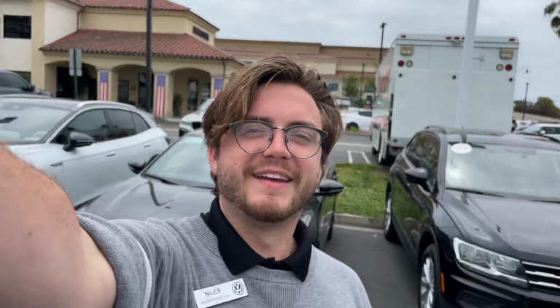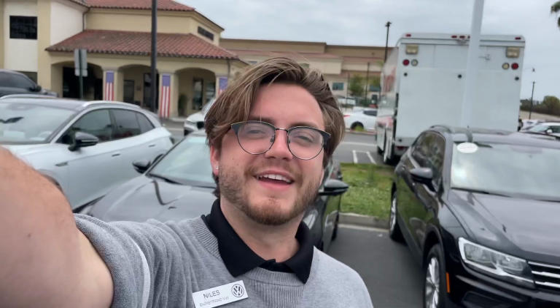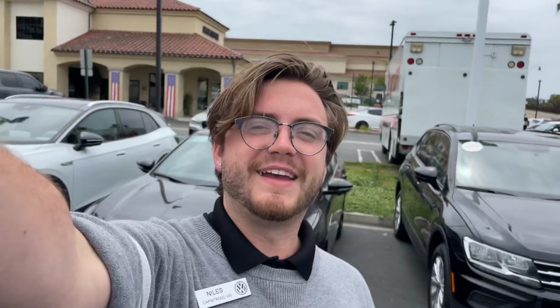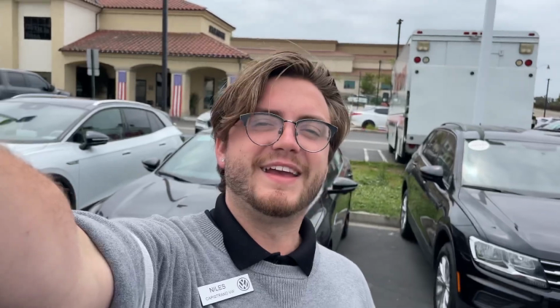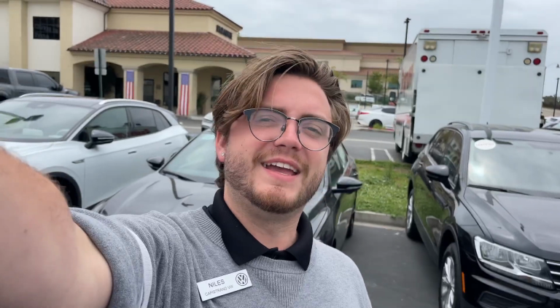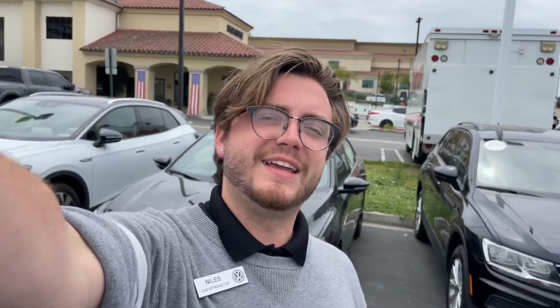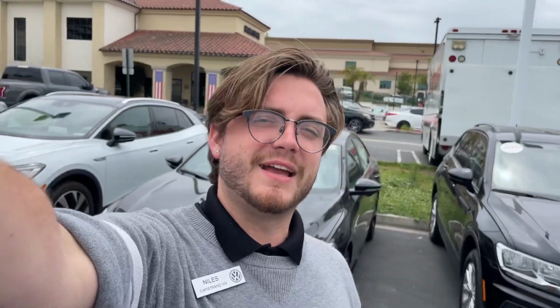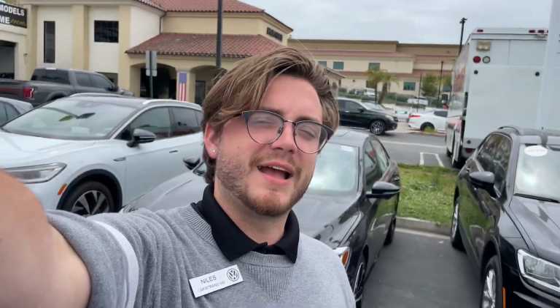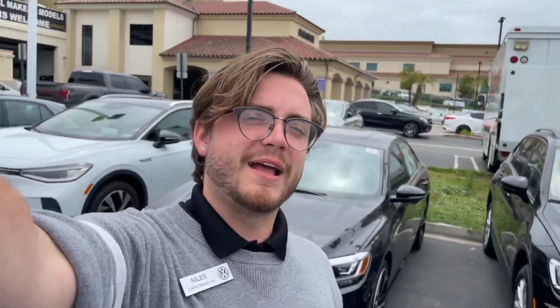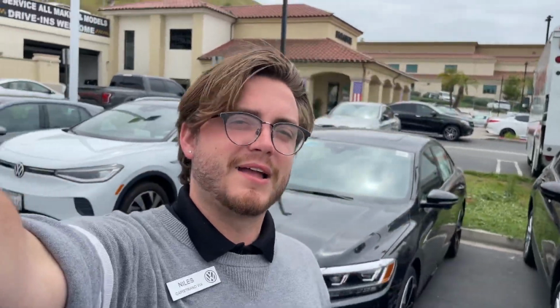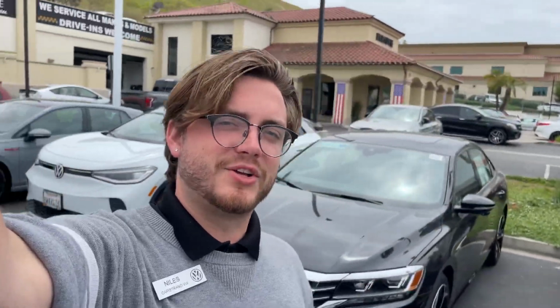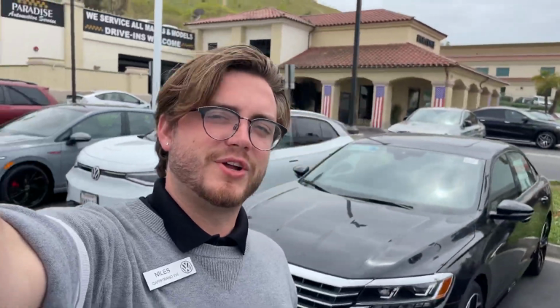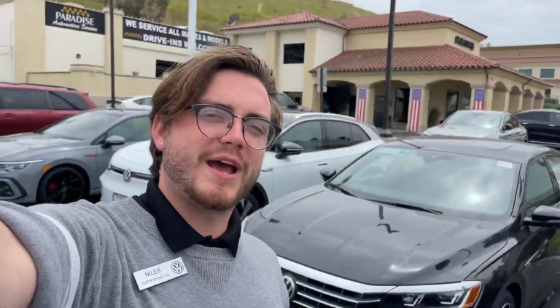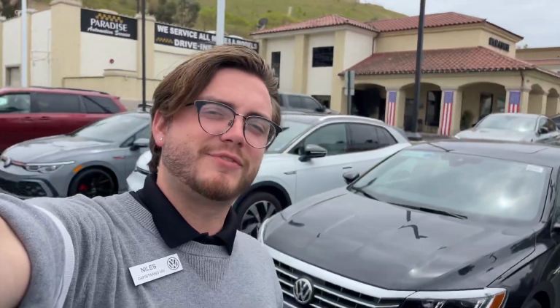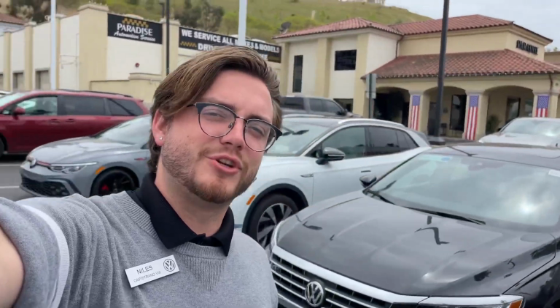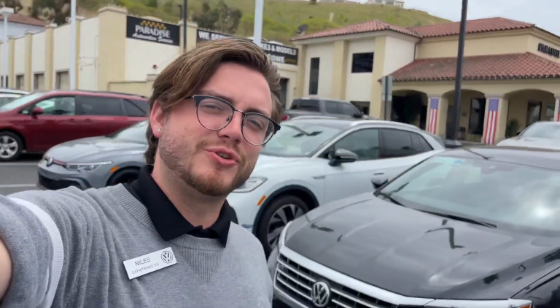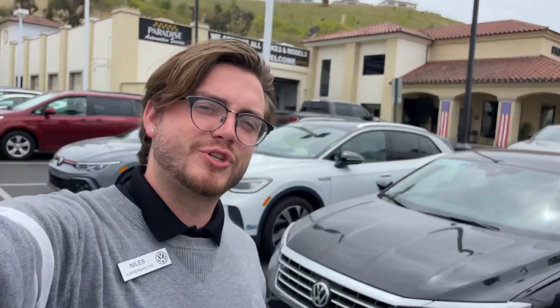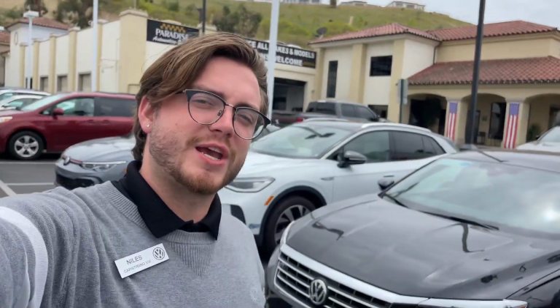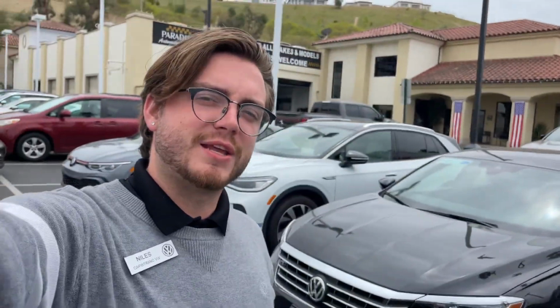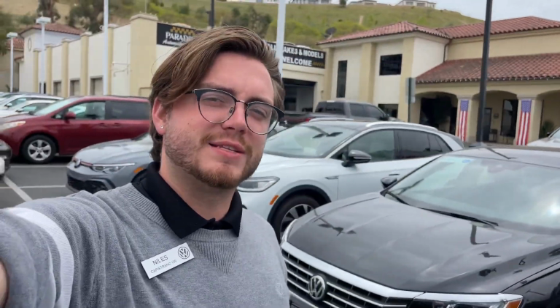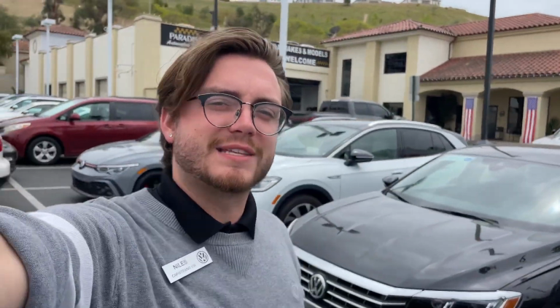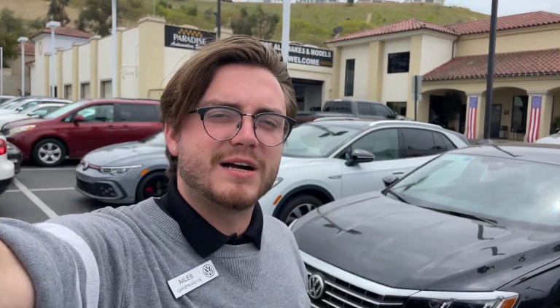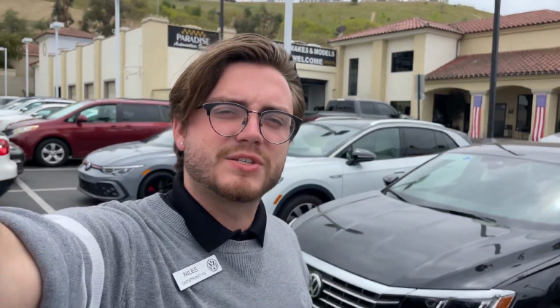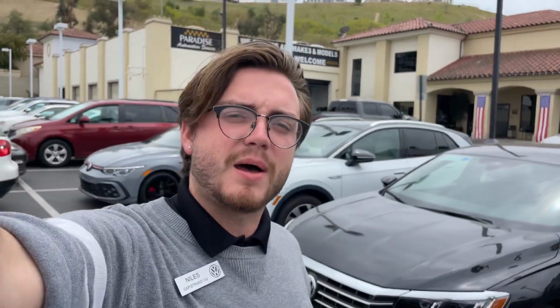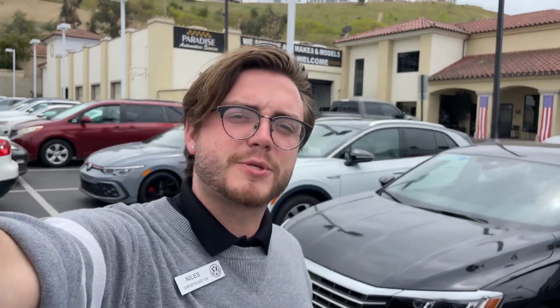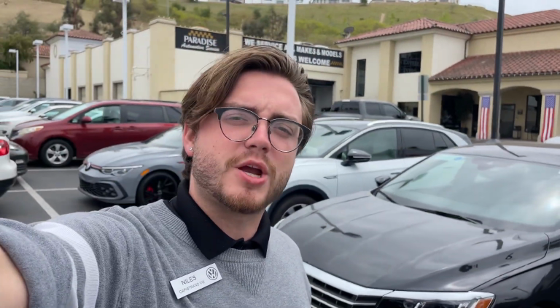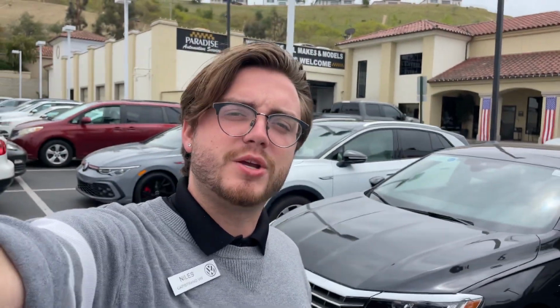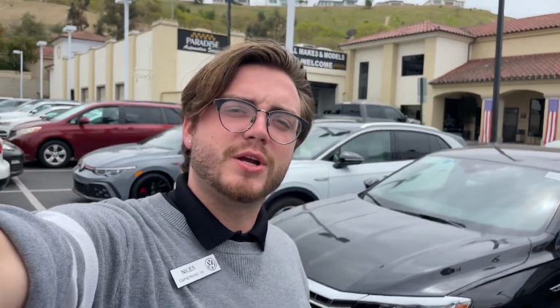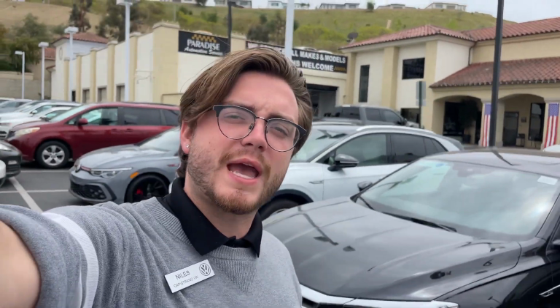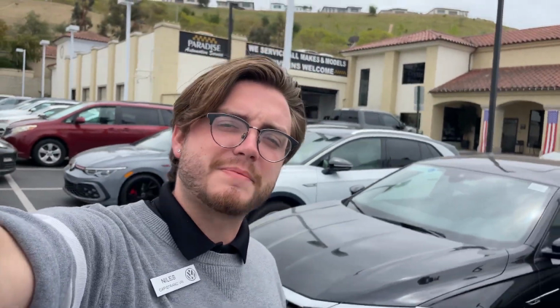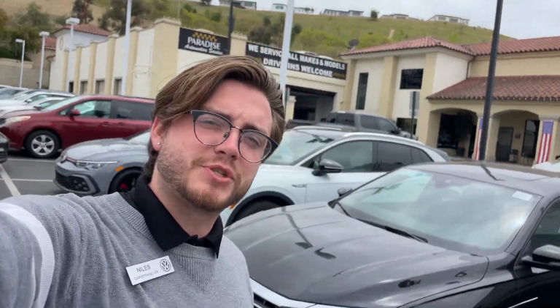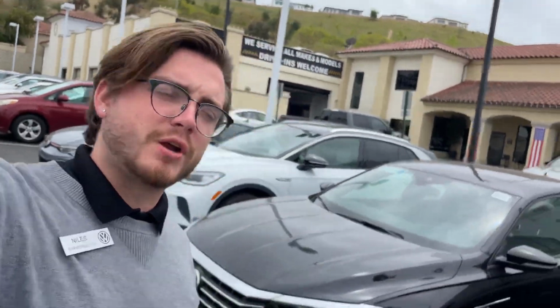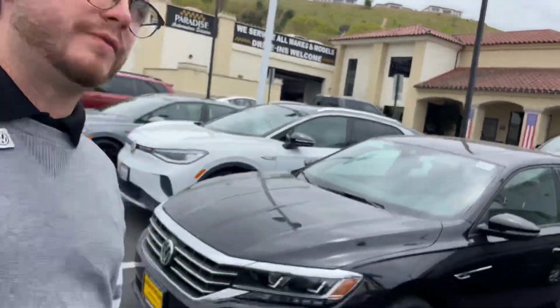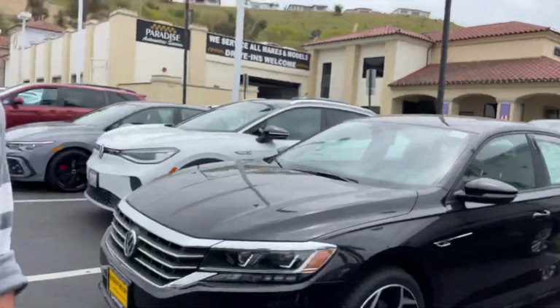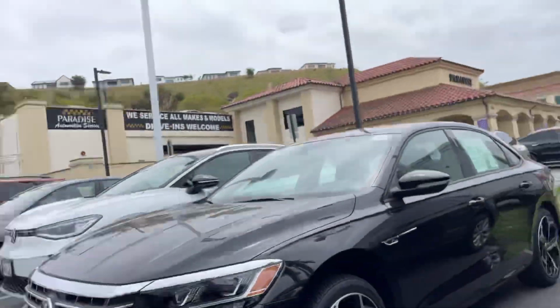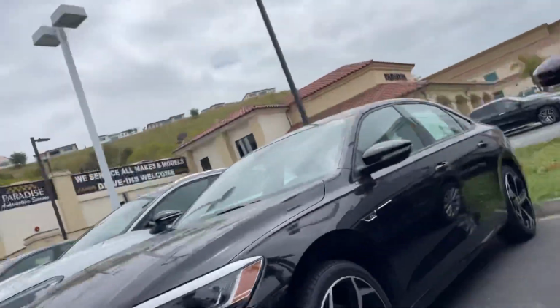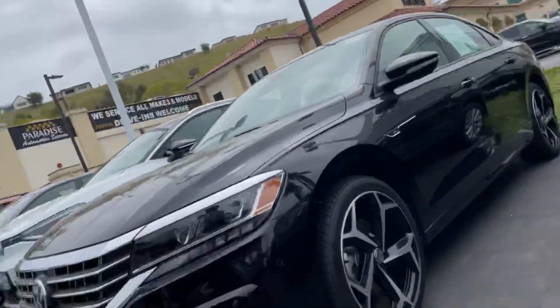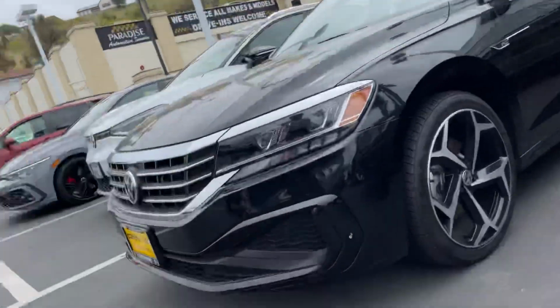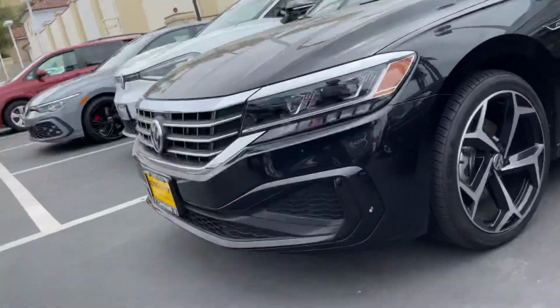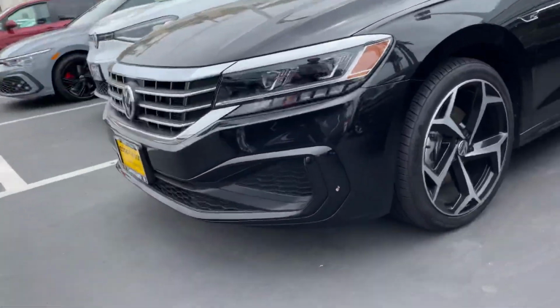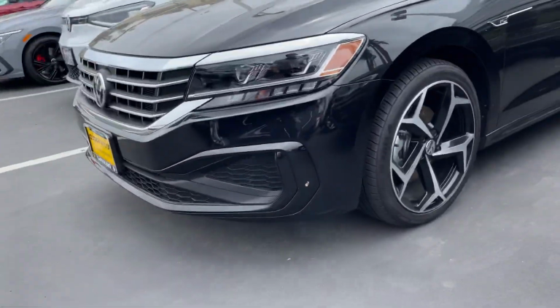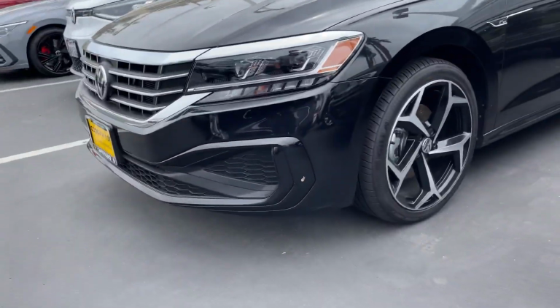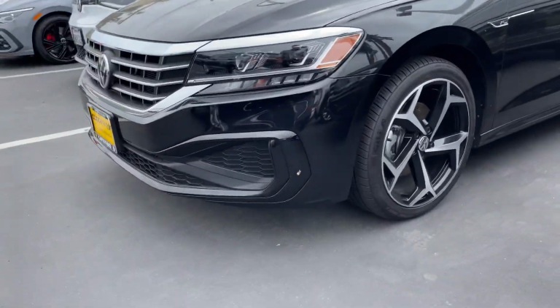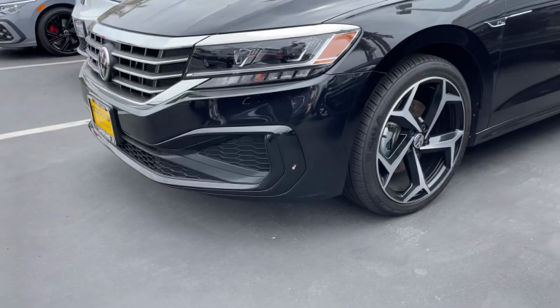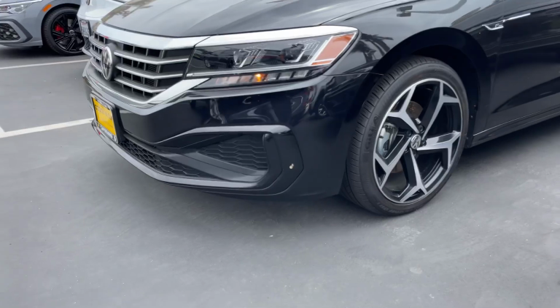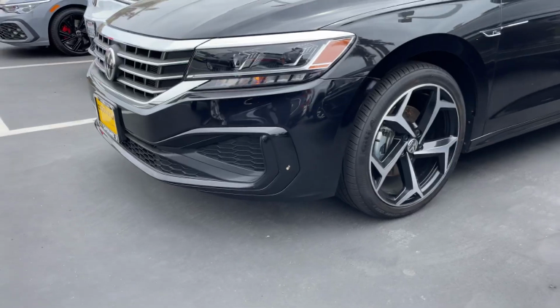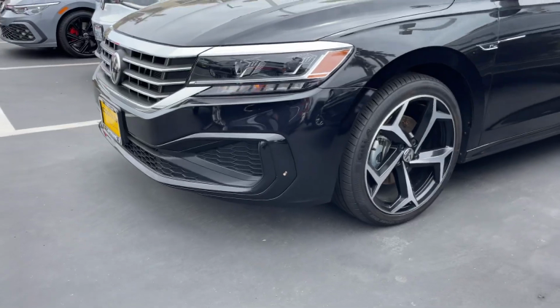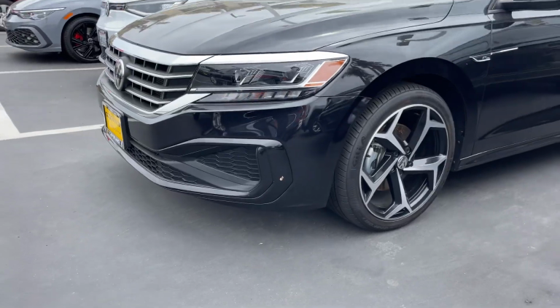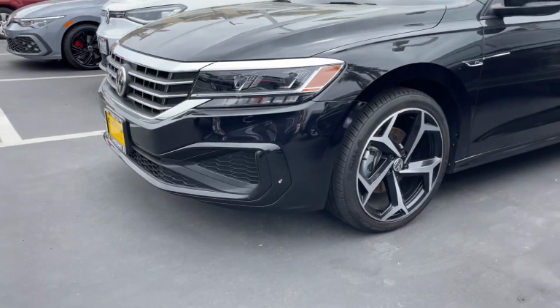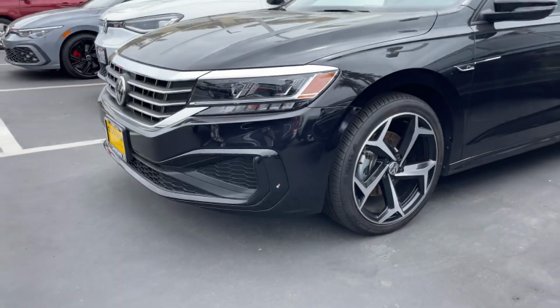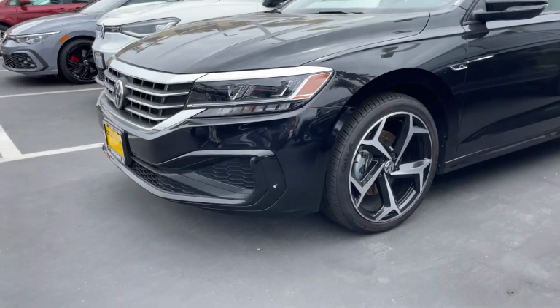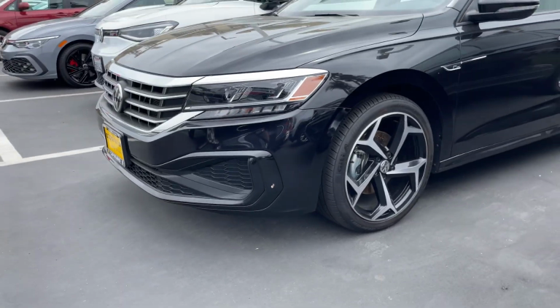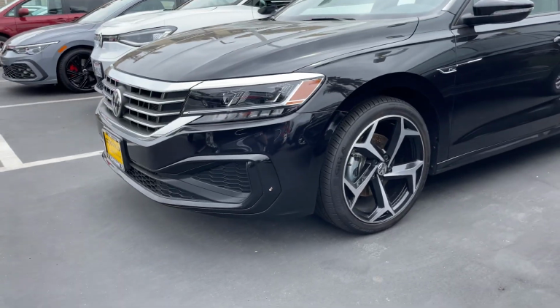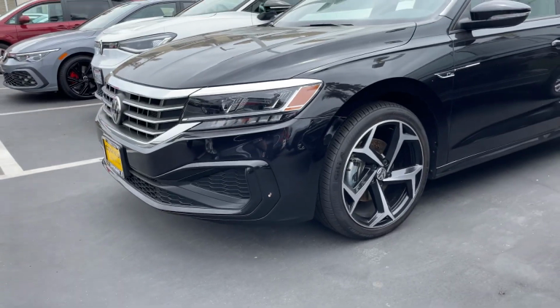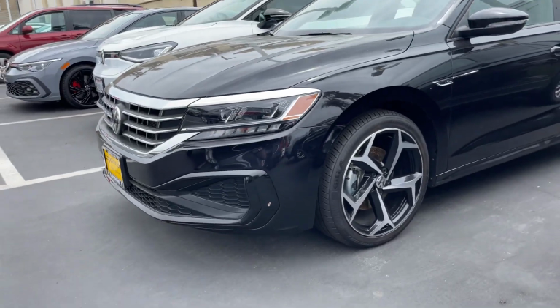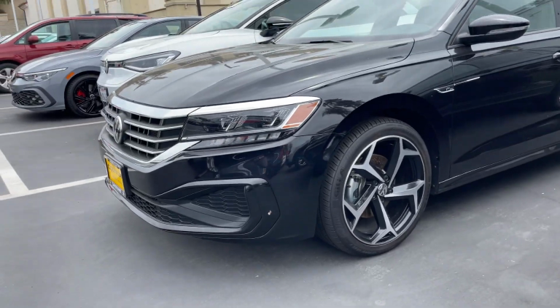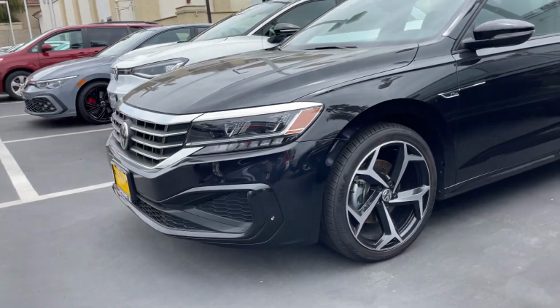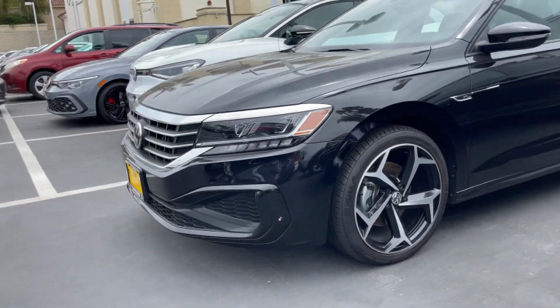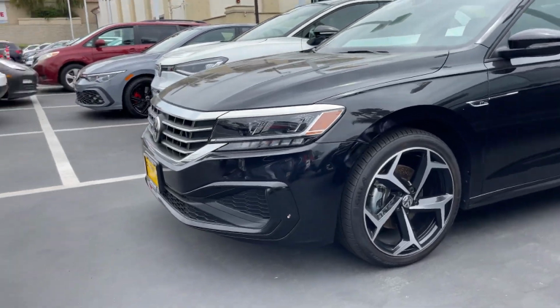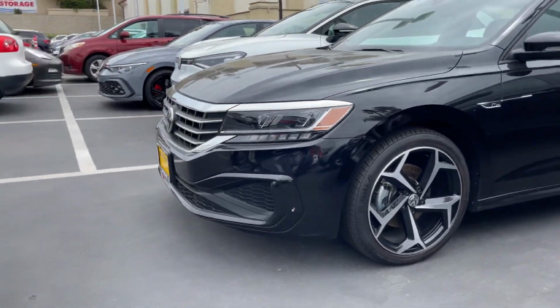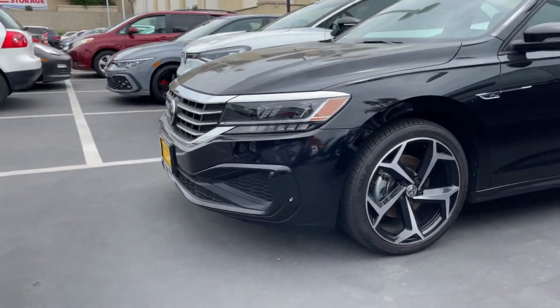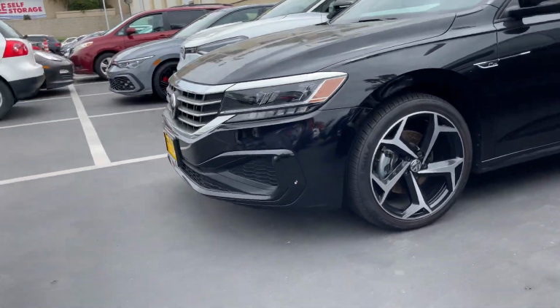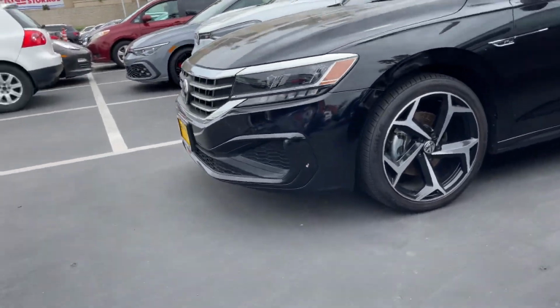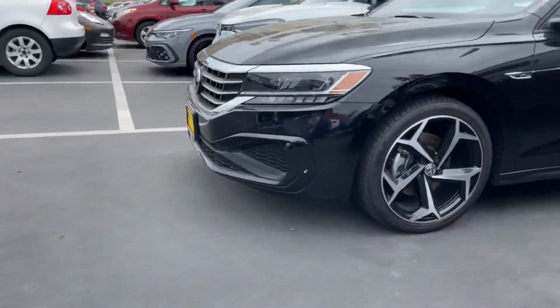Hey, good afternoon, Shannon. South Offshore here at Castrona Volkswagen. I am here in front of this gorgeous Passat R-Line.